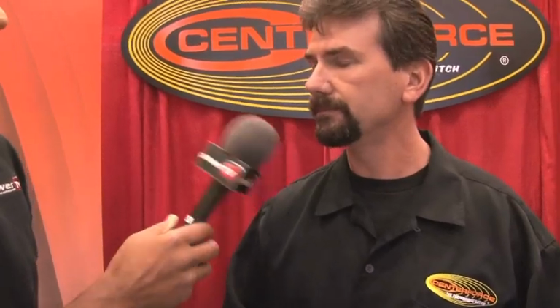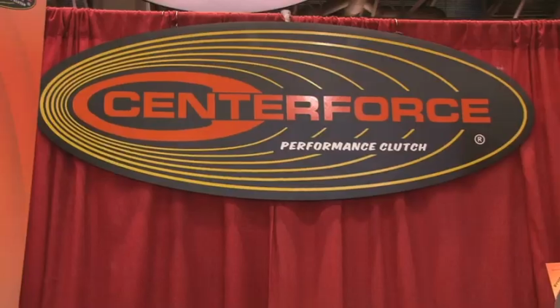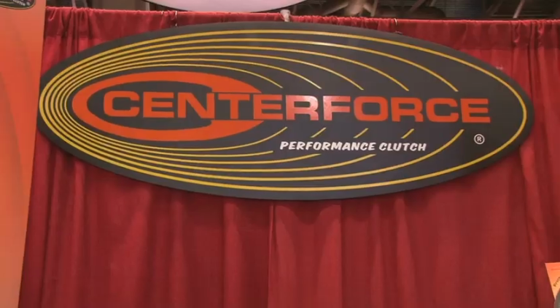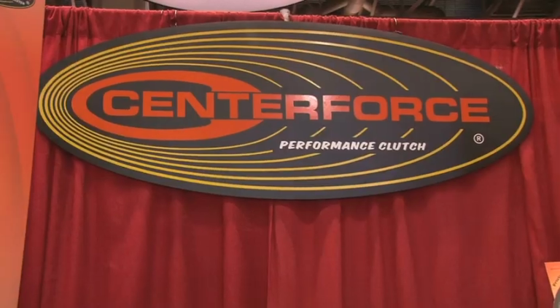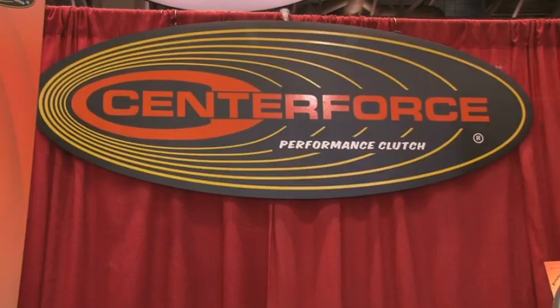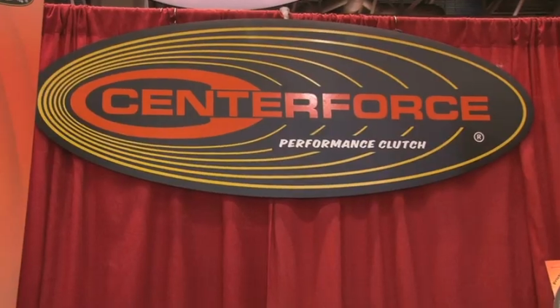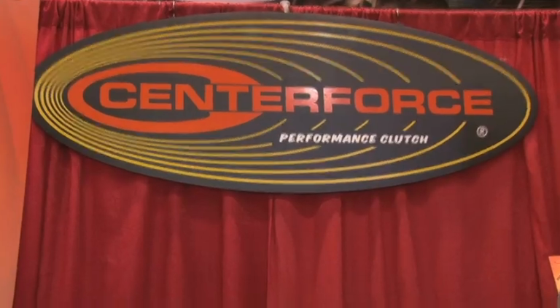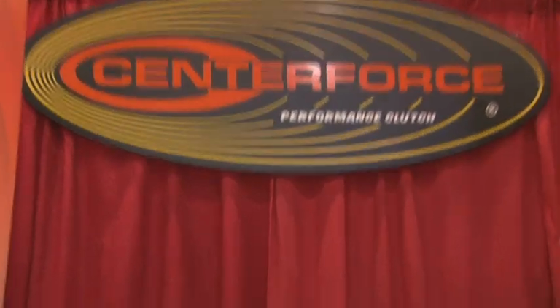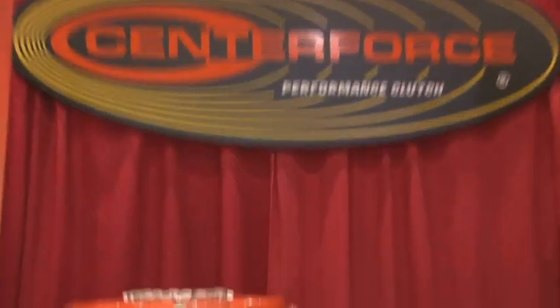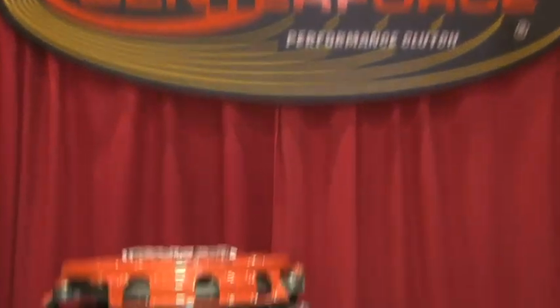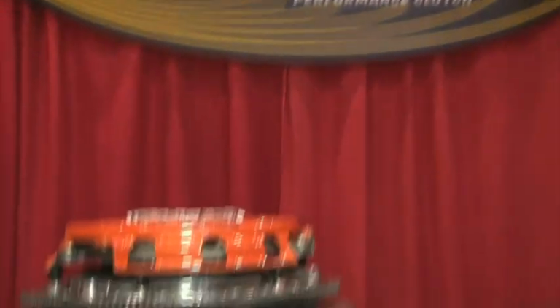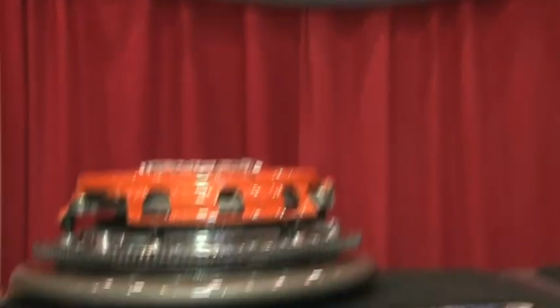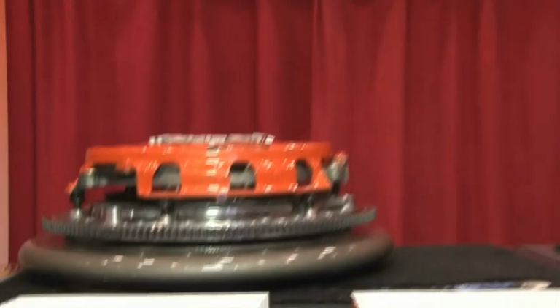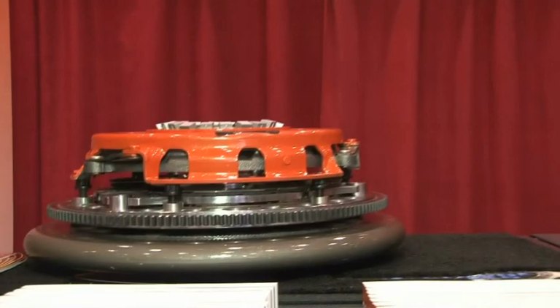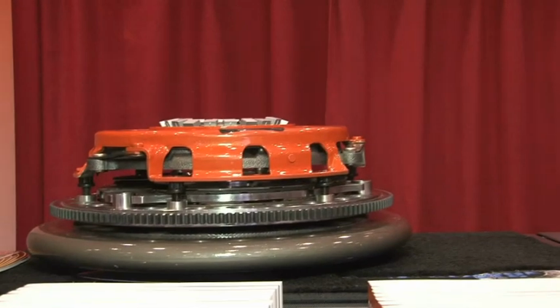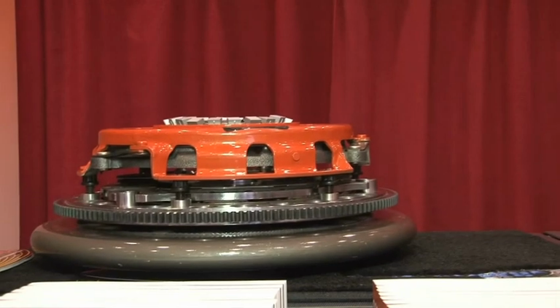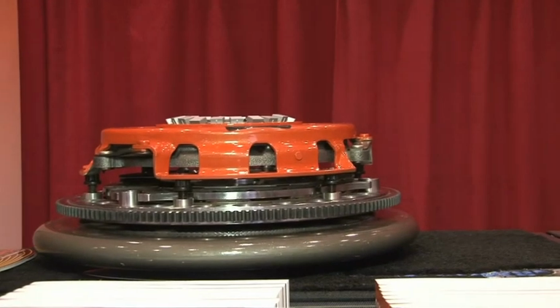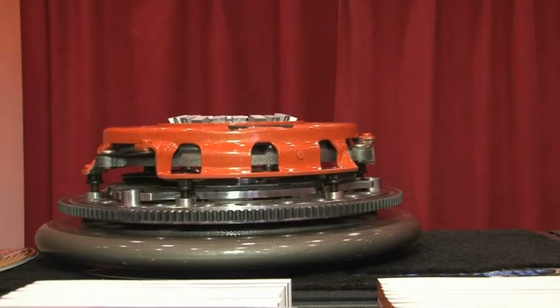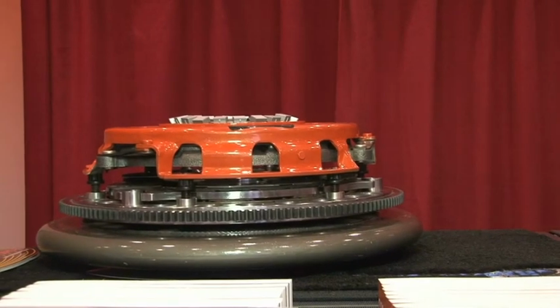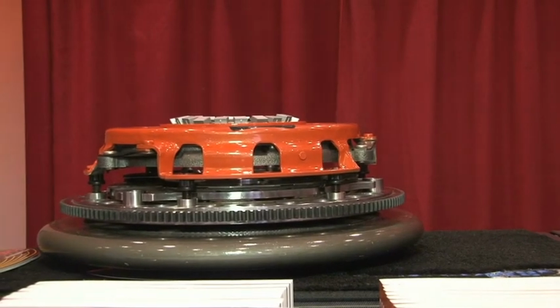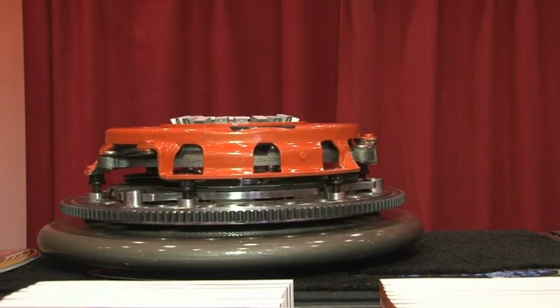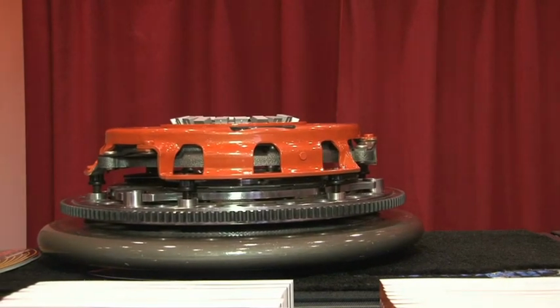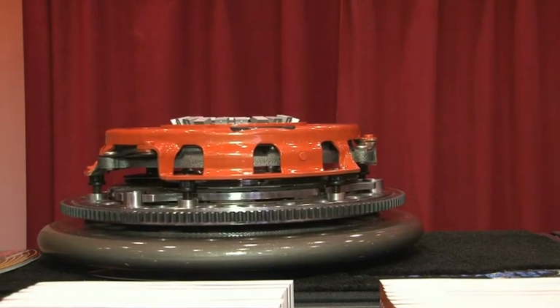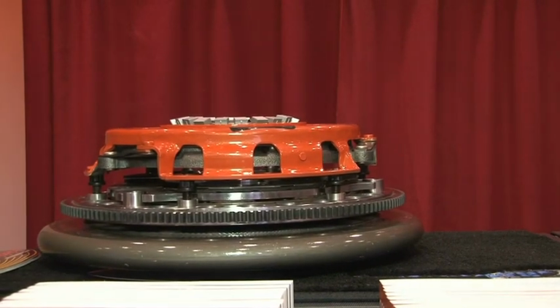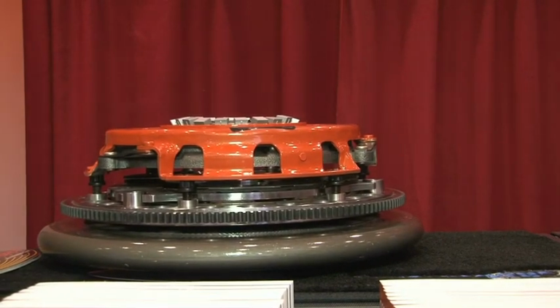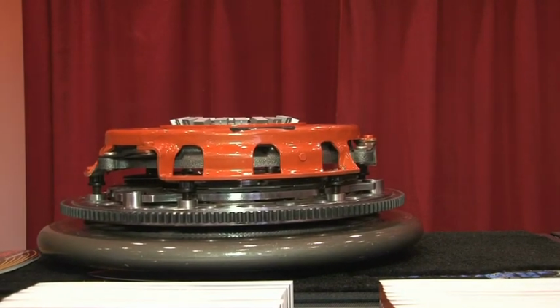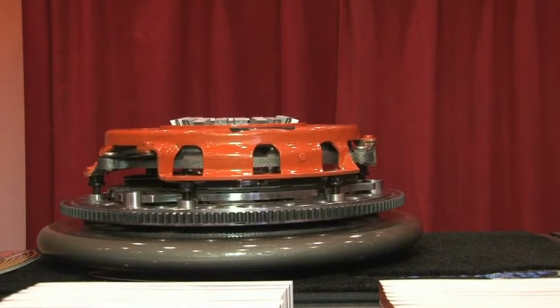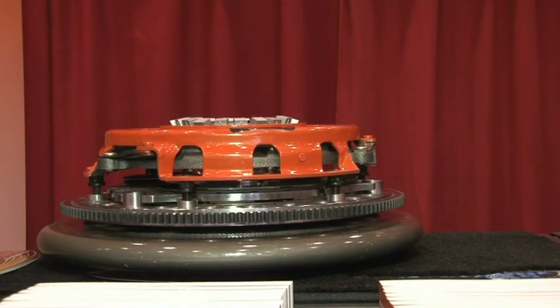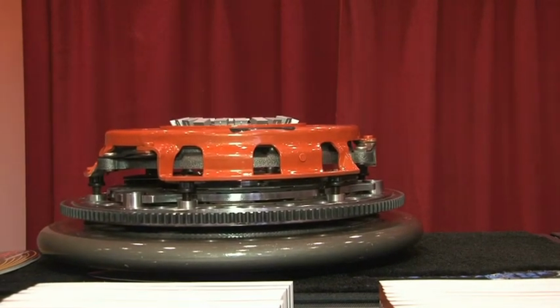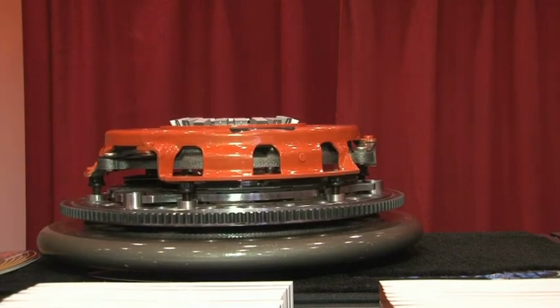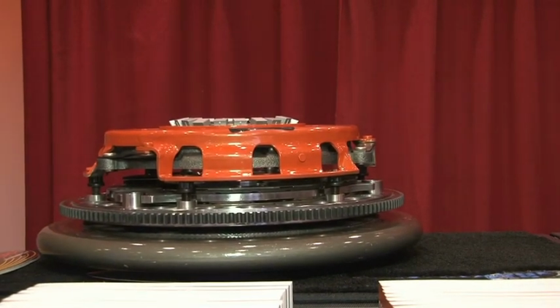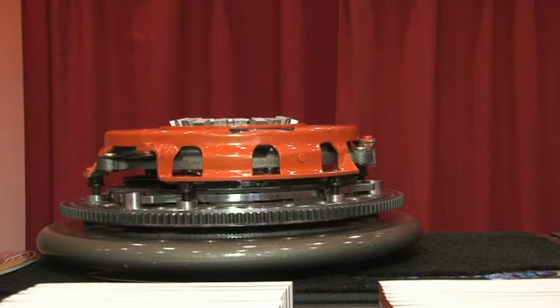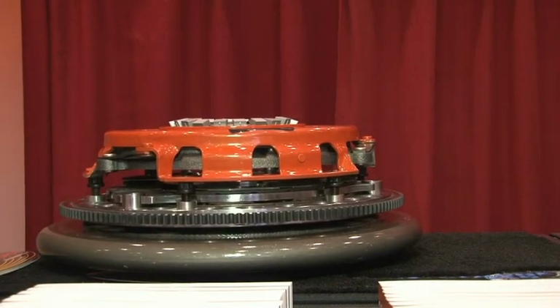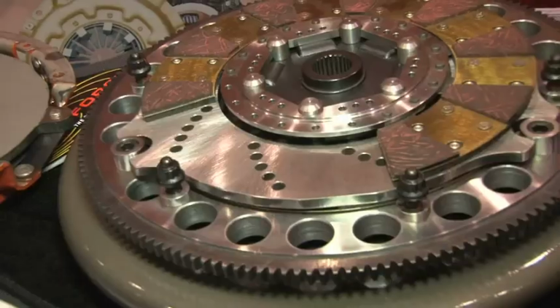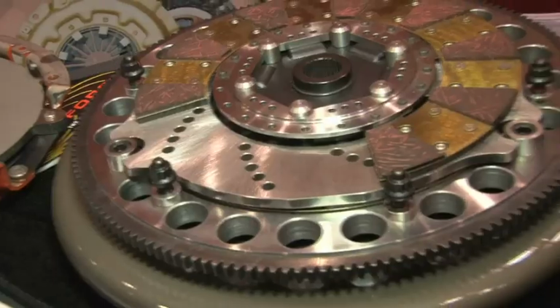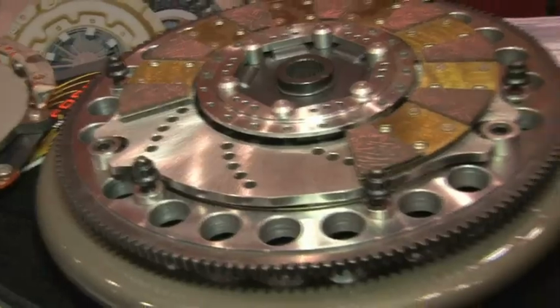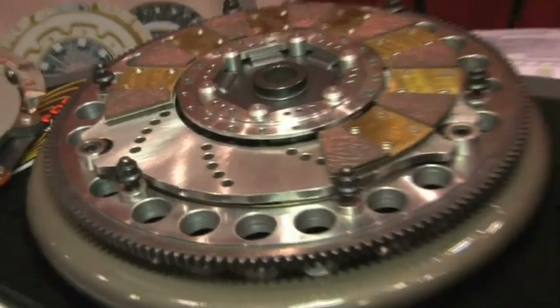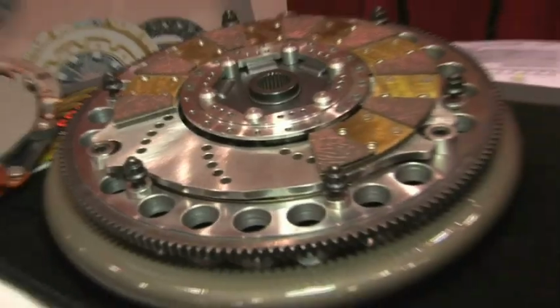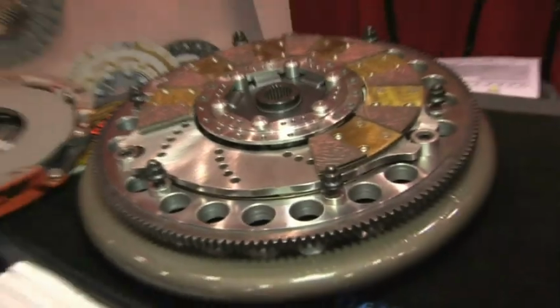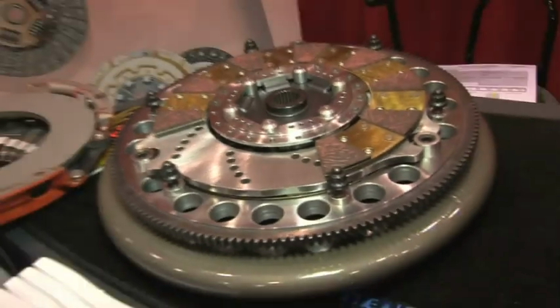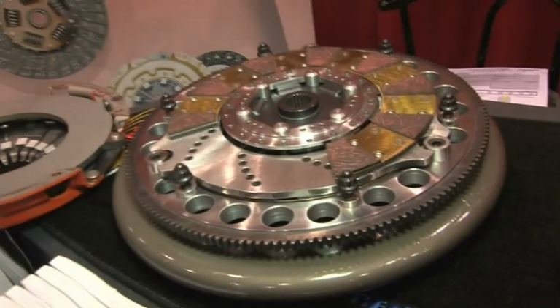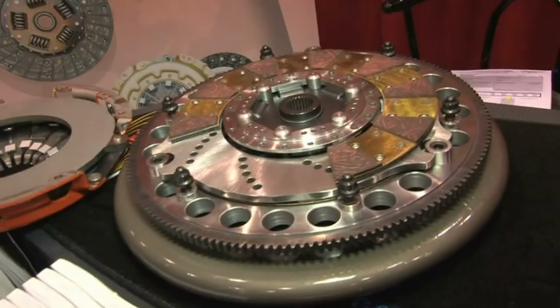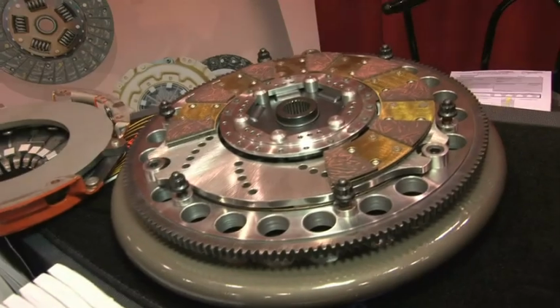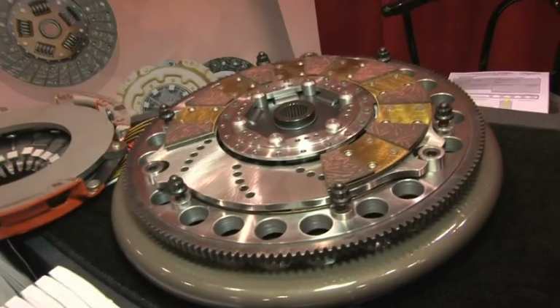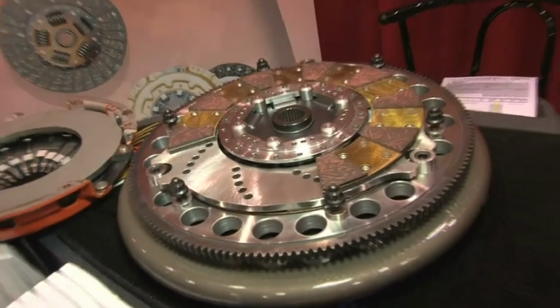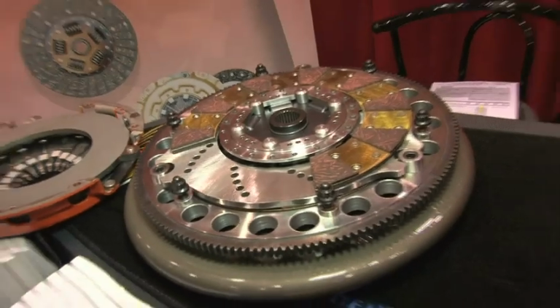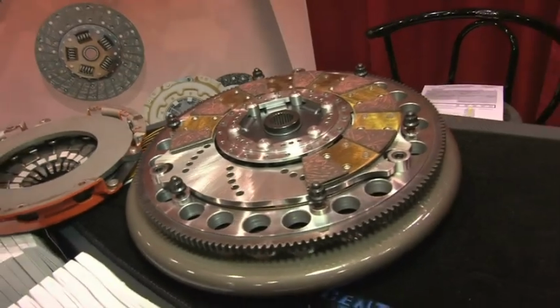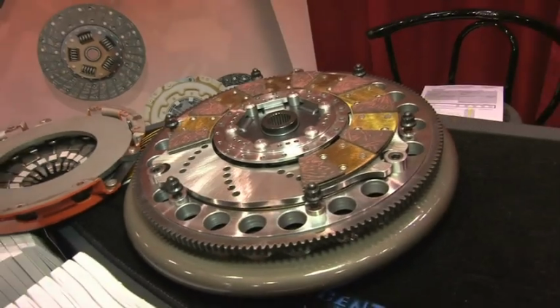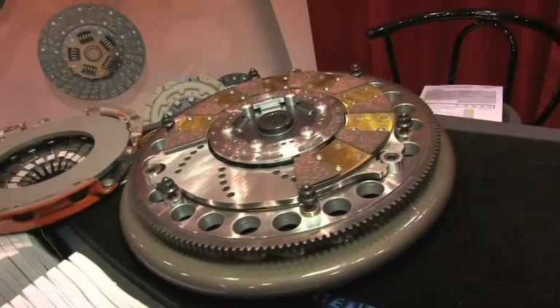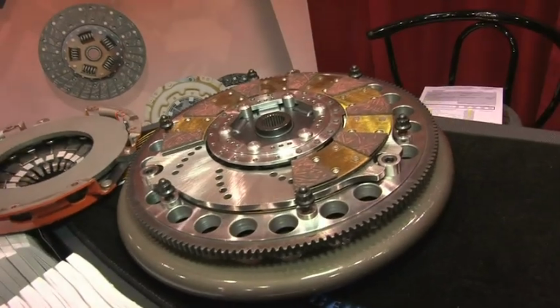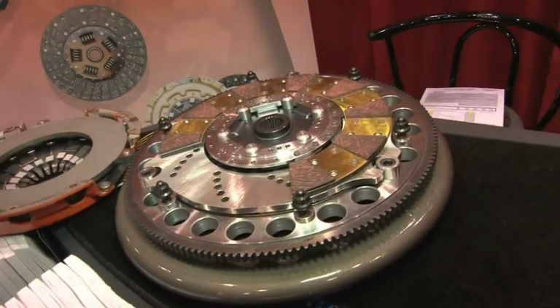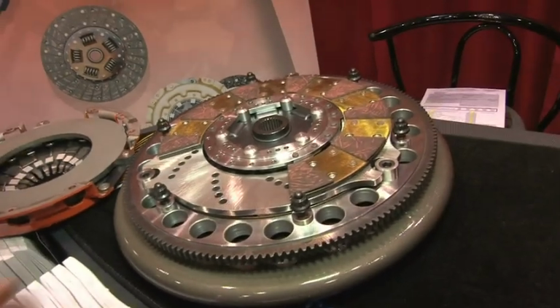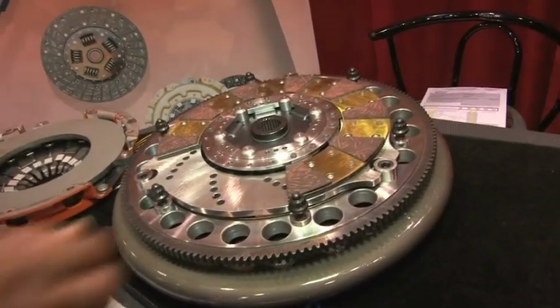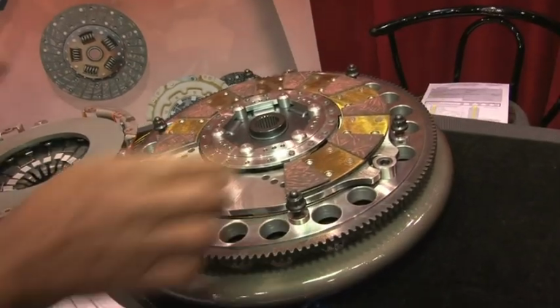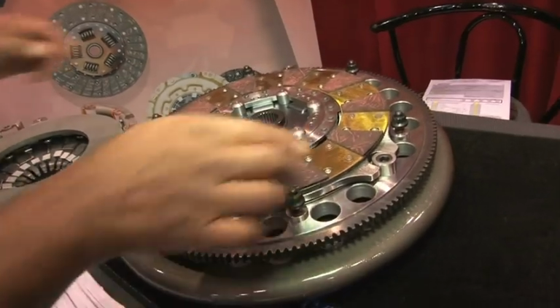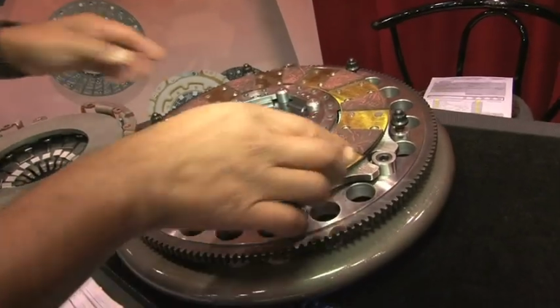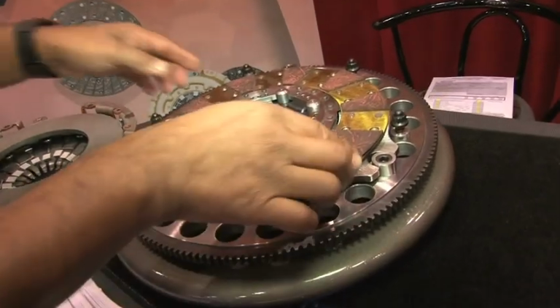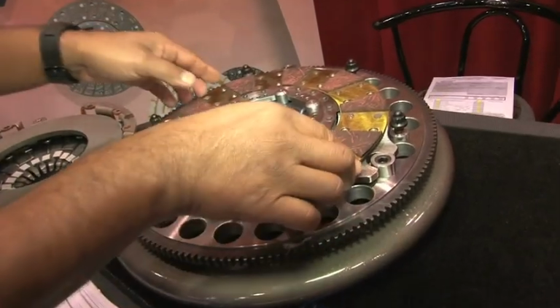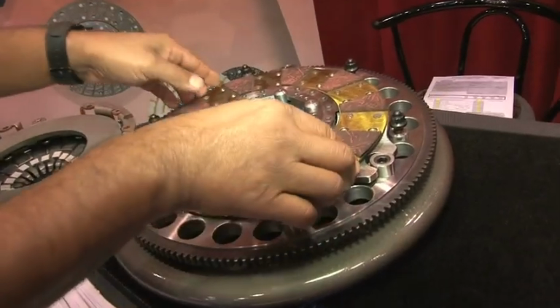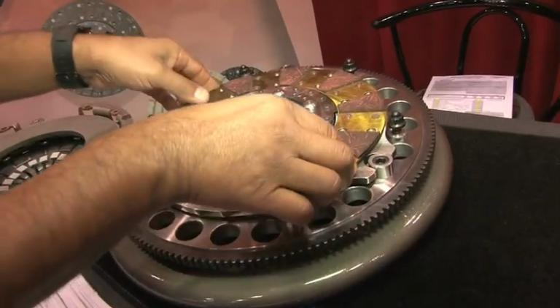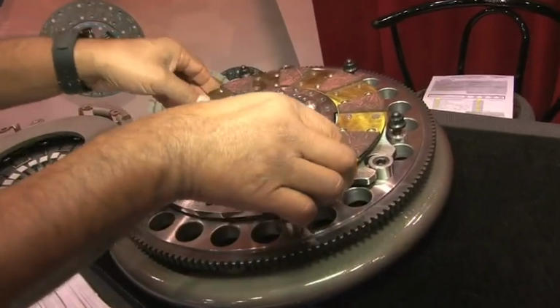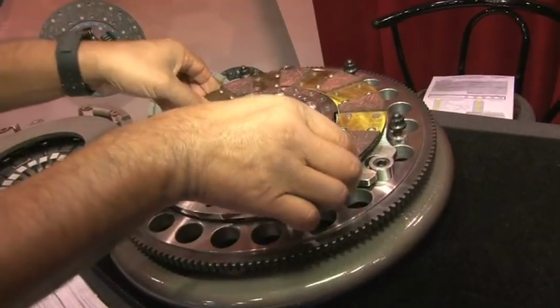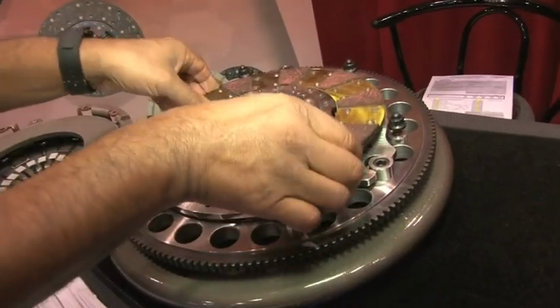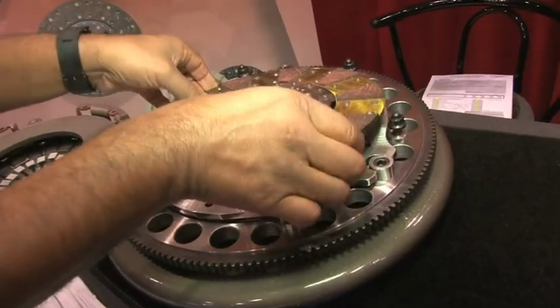And this is primarily a street application? Very much a street application — handles a lot of power and torque, and it's being used on the drag strip today as well.